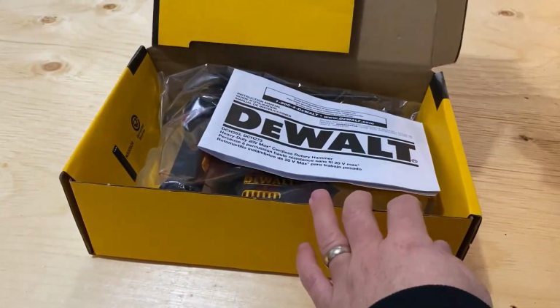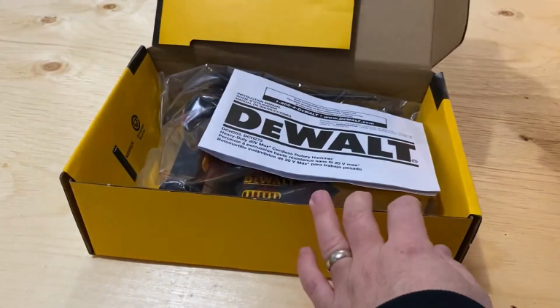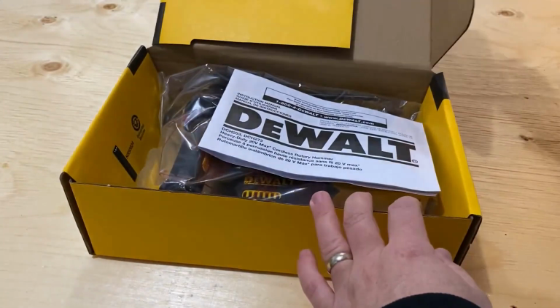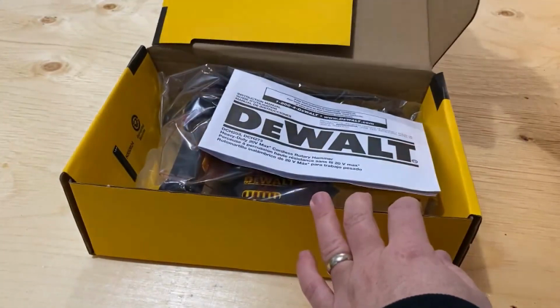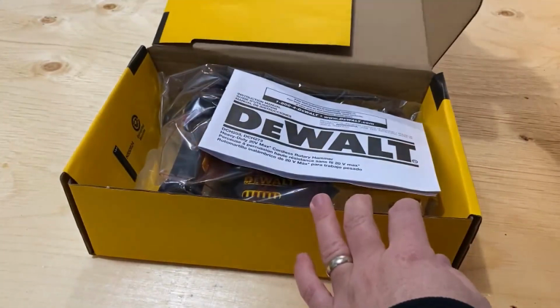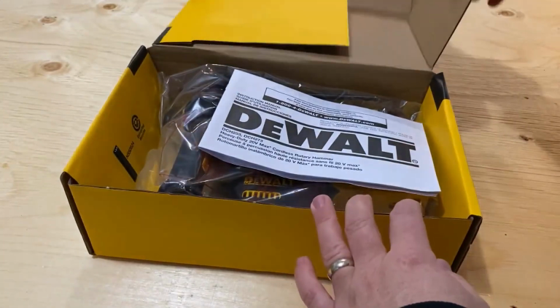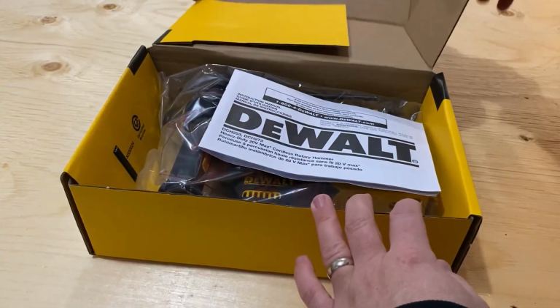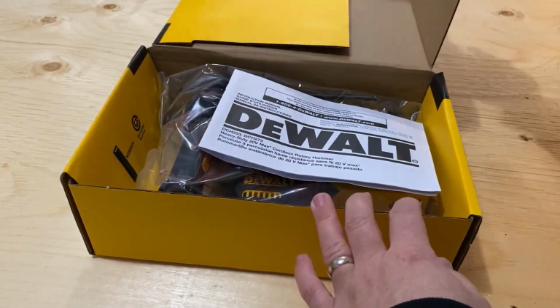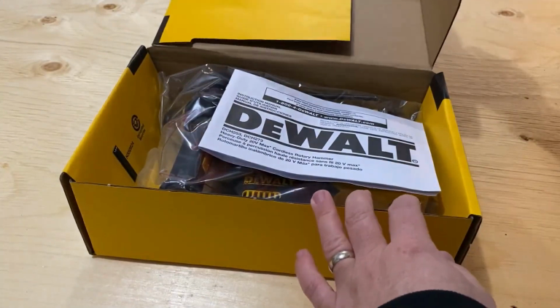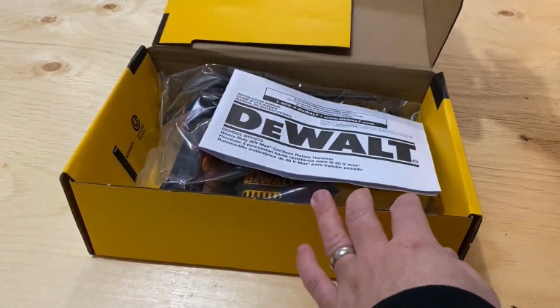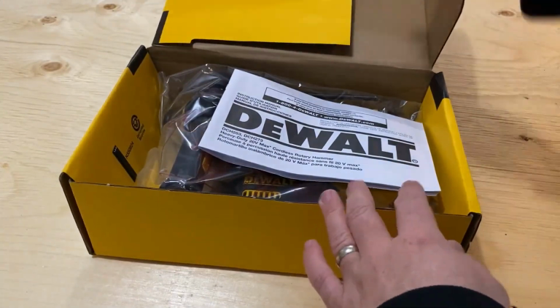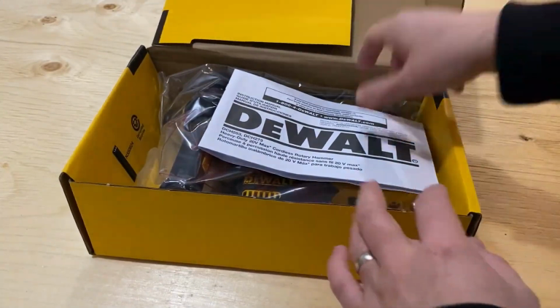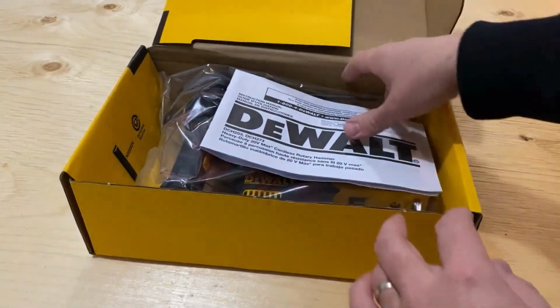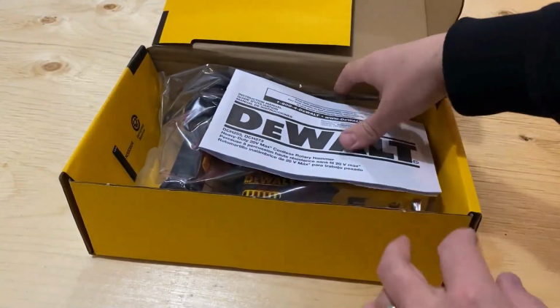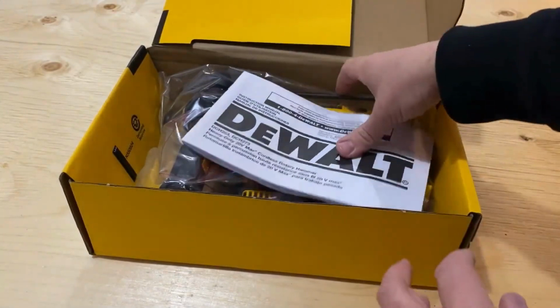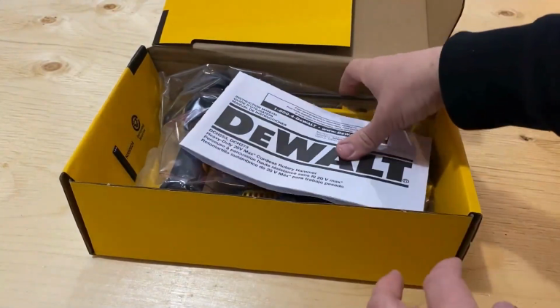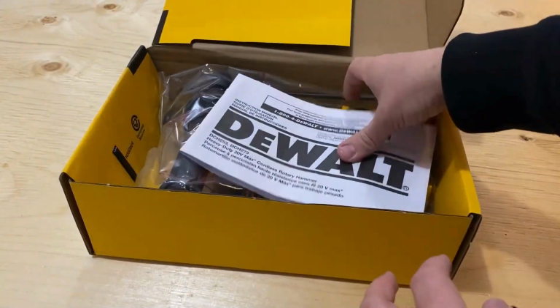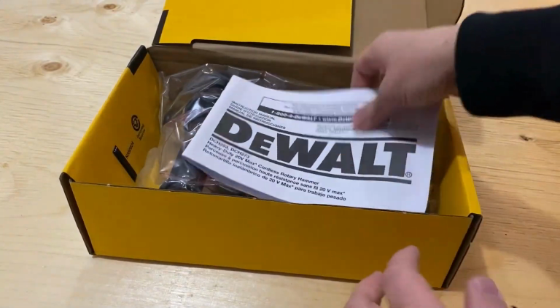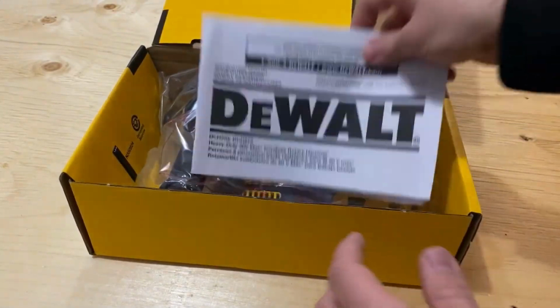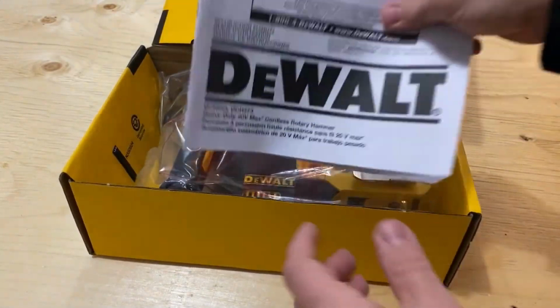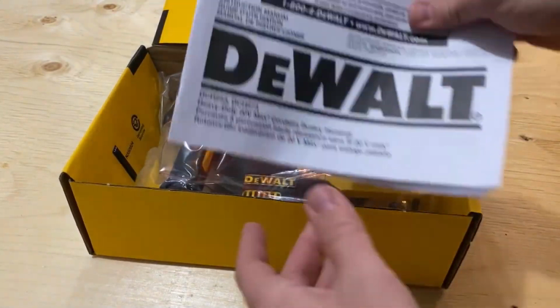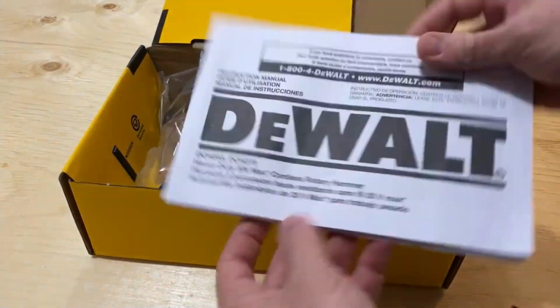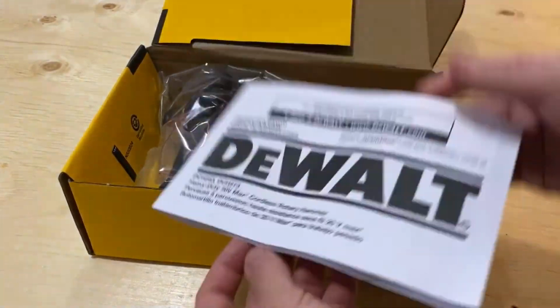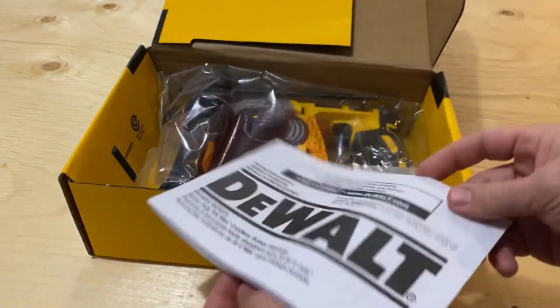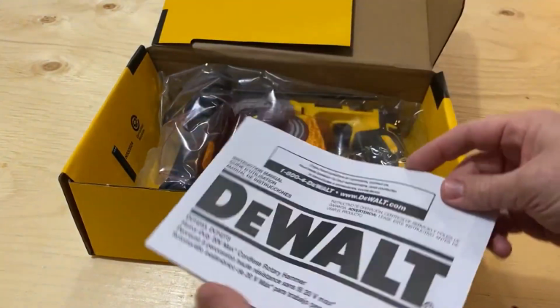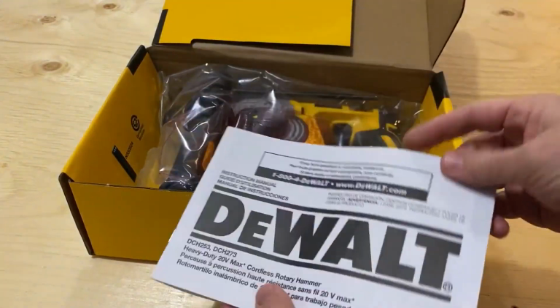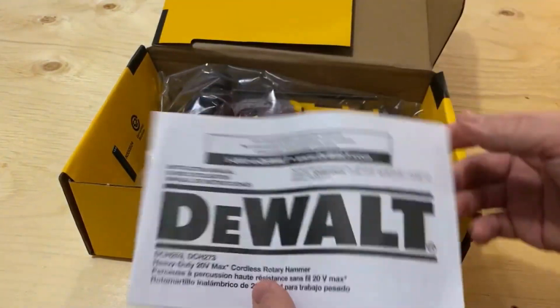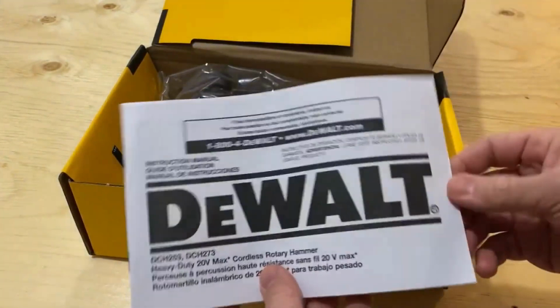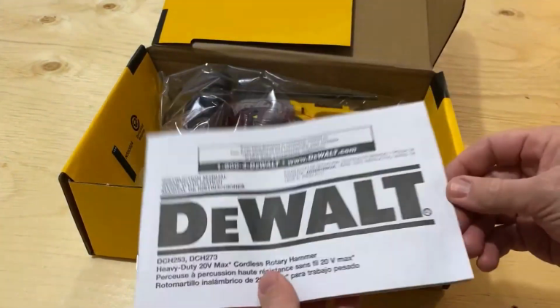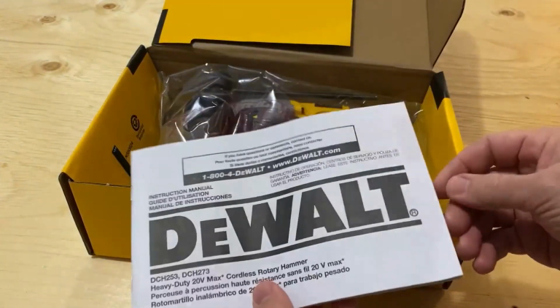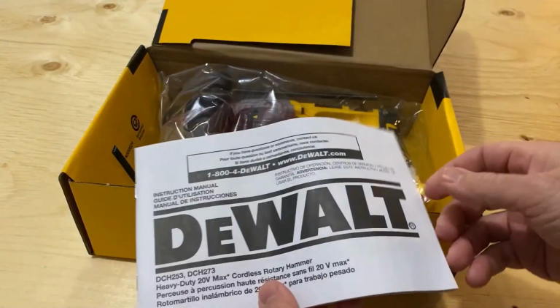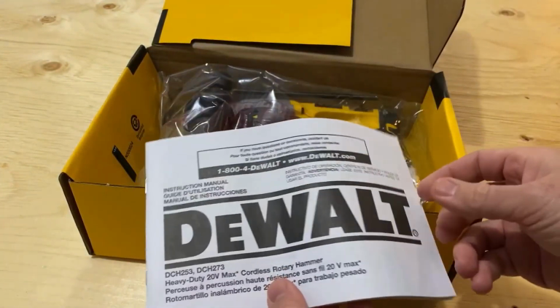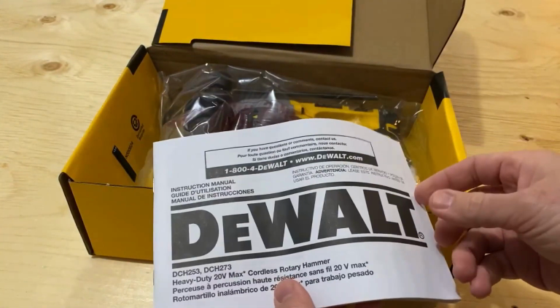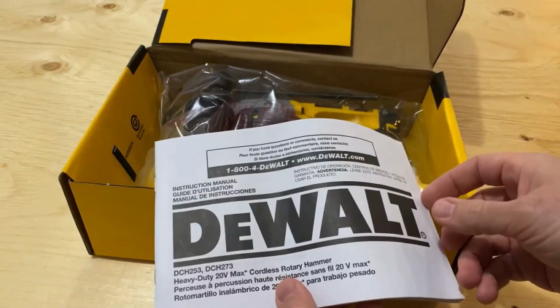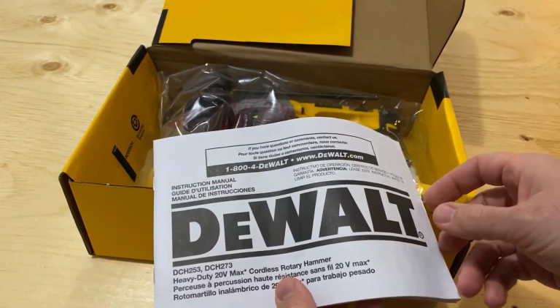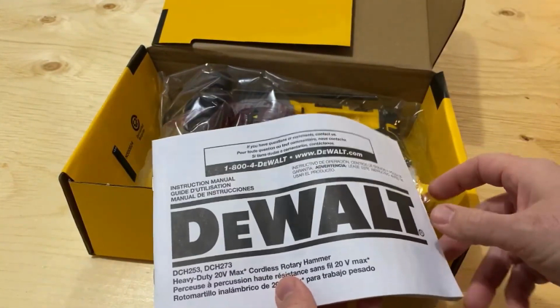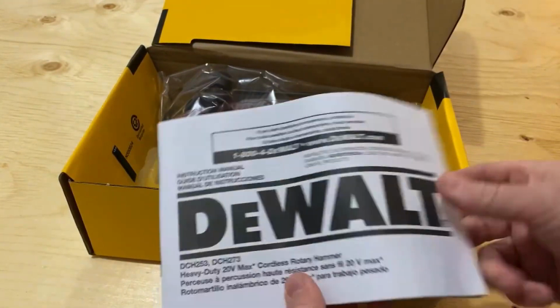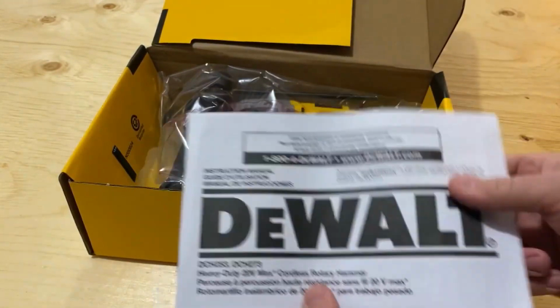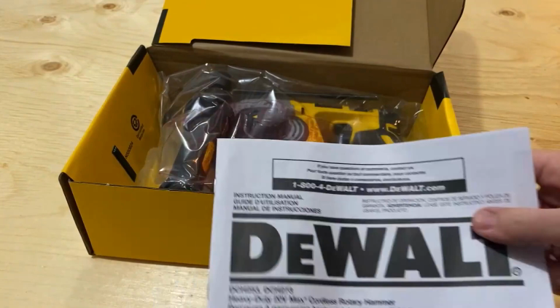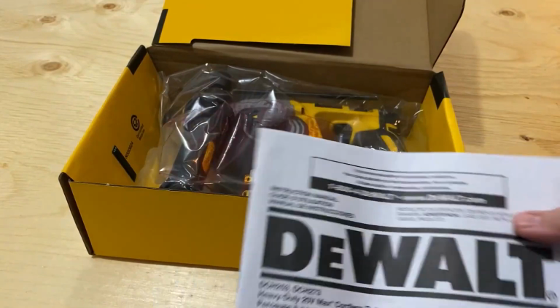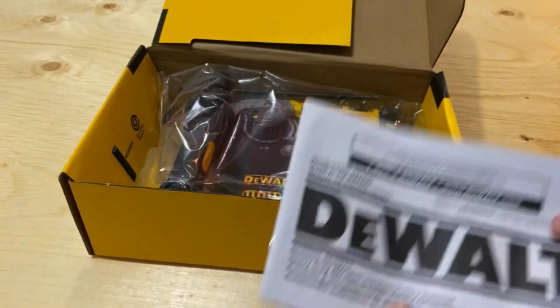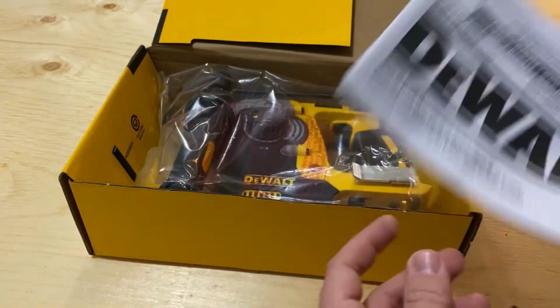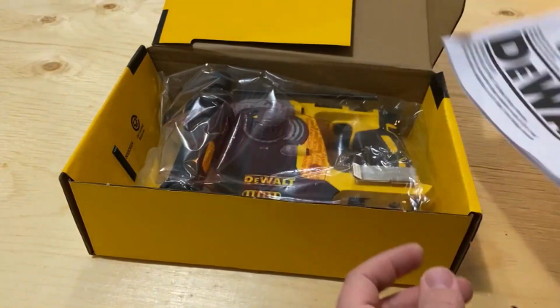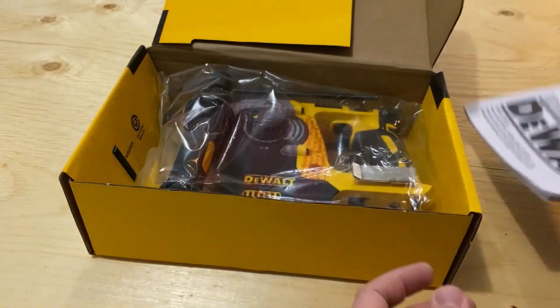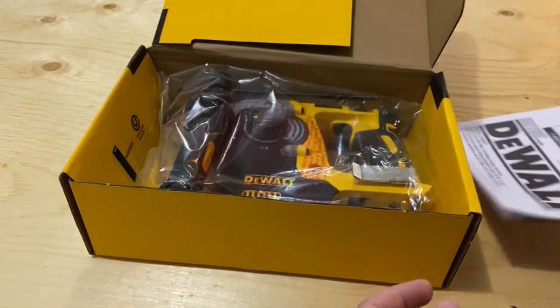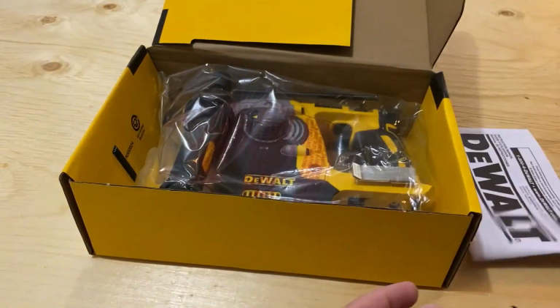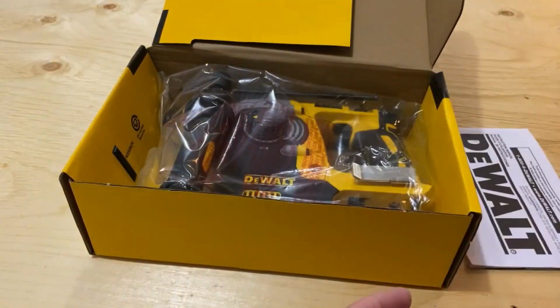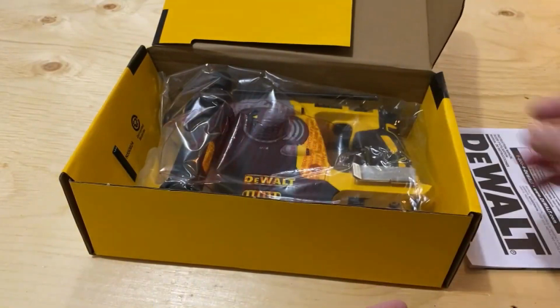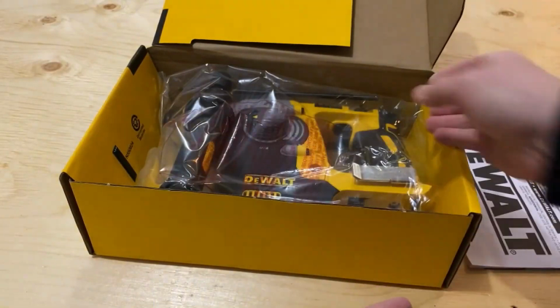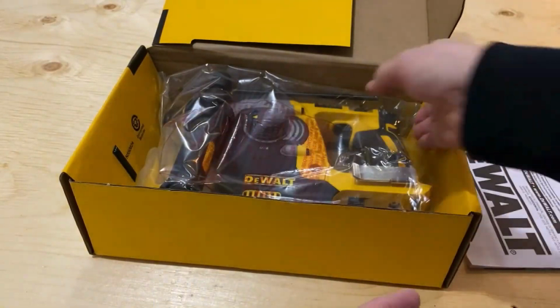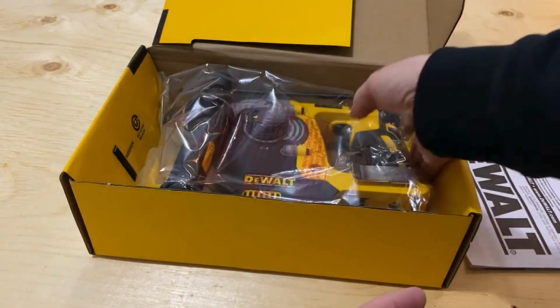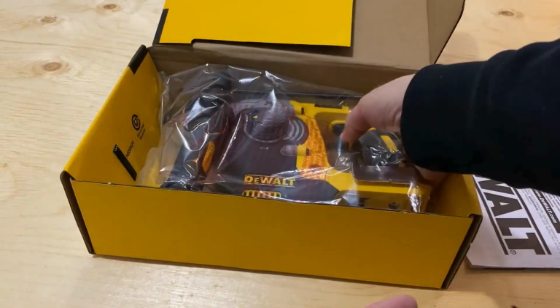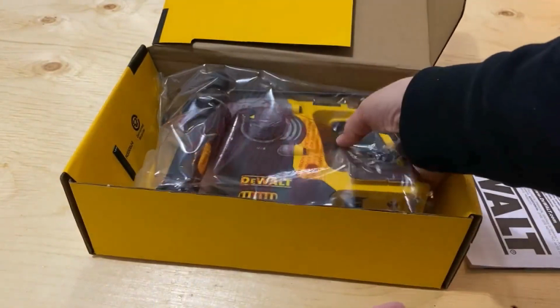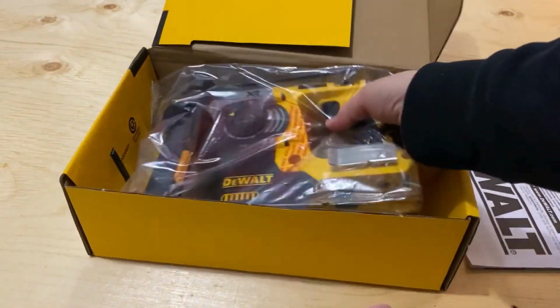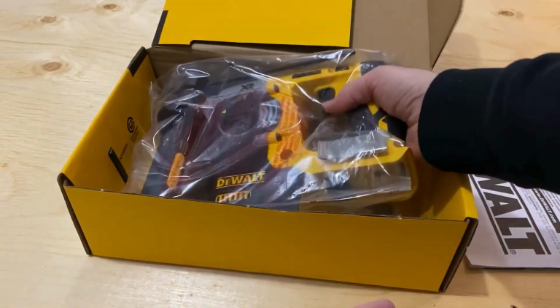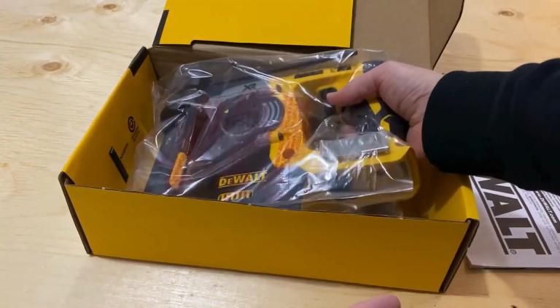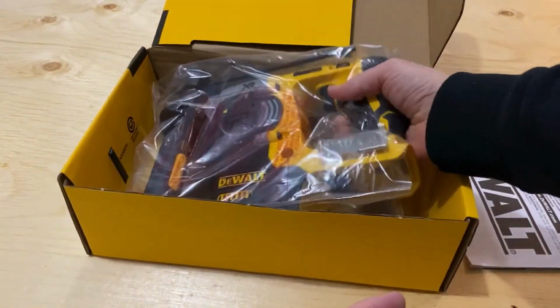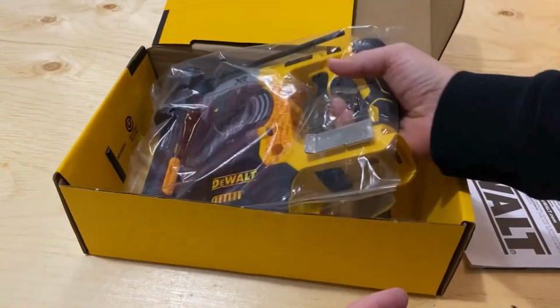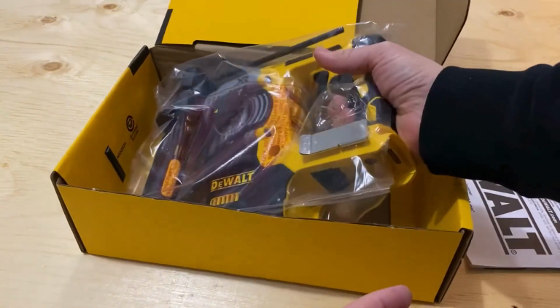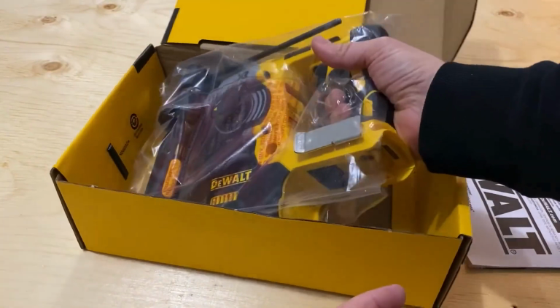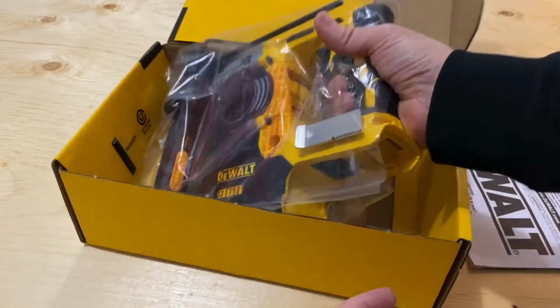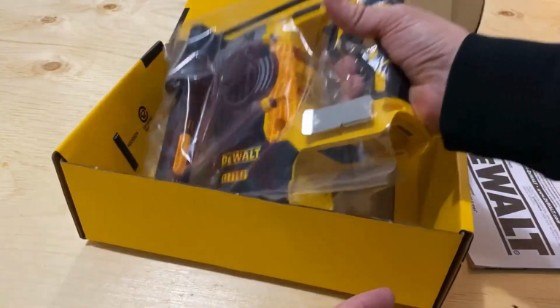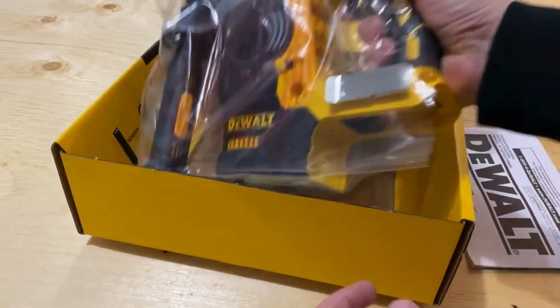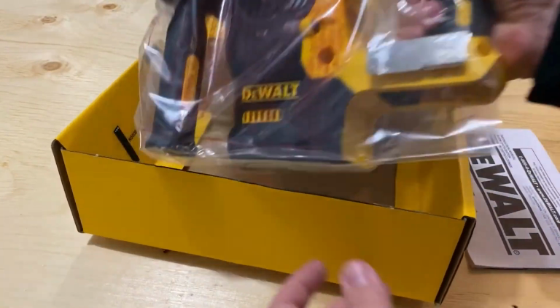Let's see what we get in the box. You get the instruction manual, and you get the hammer drill itself.